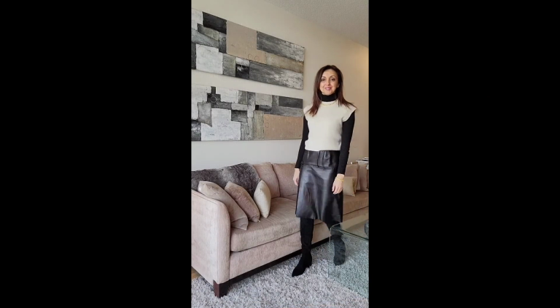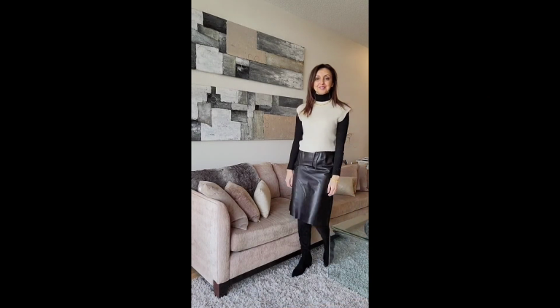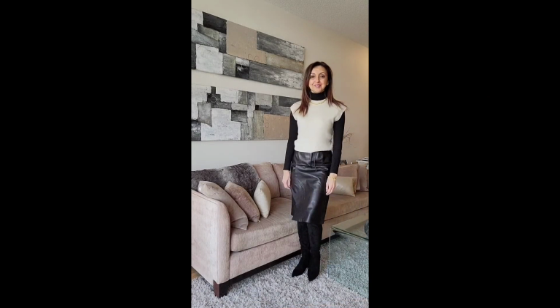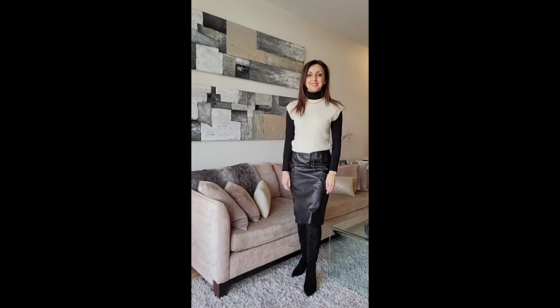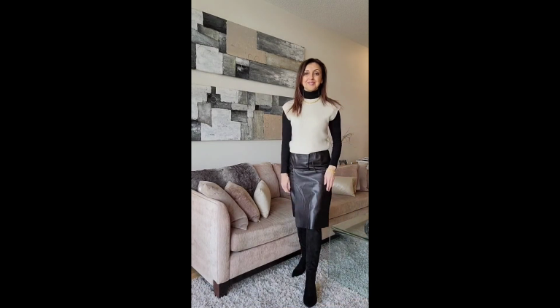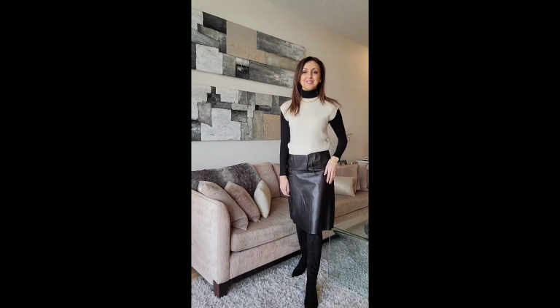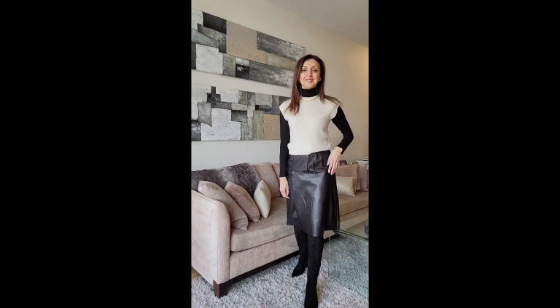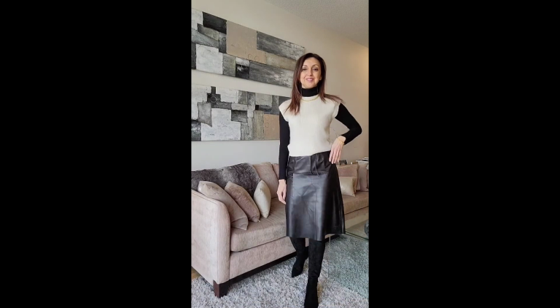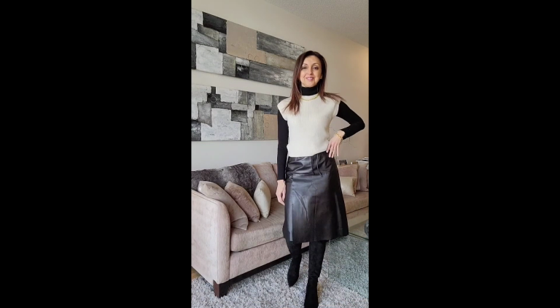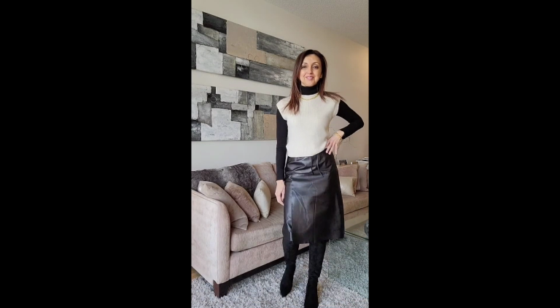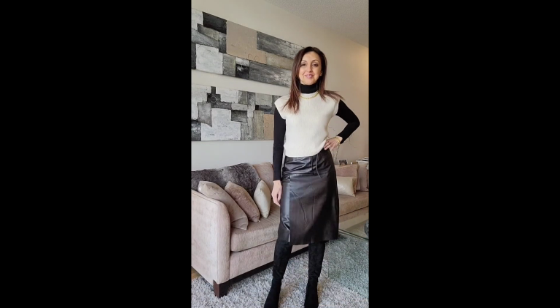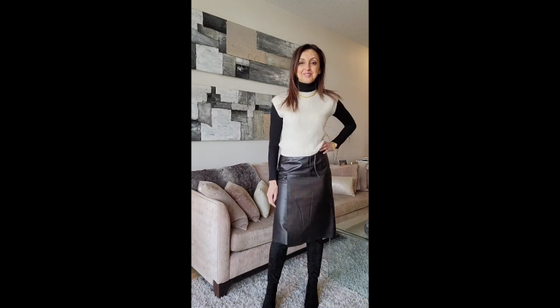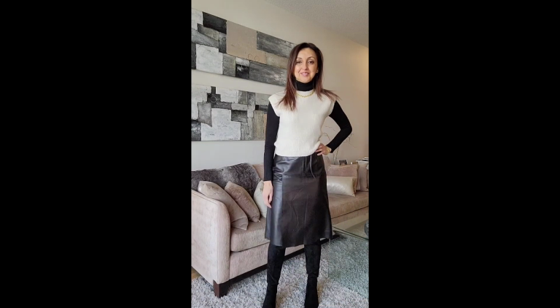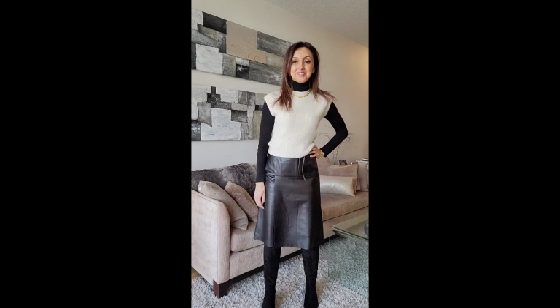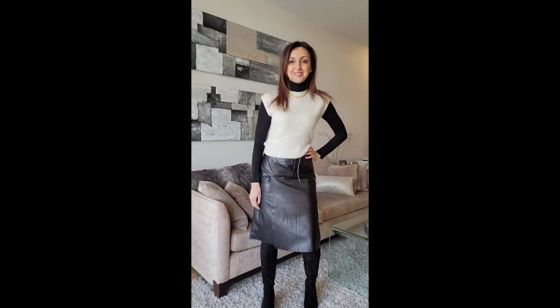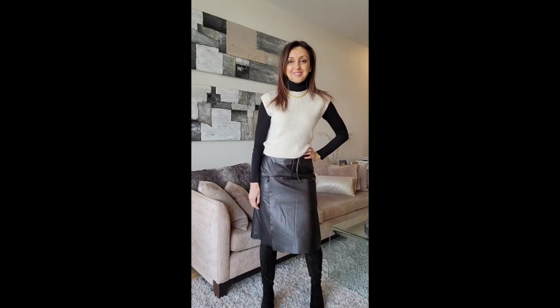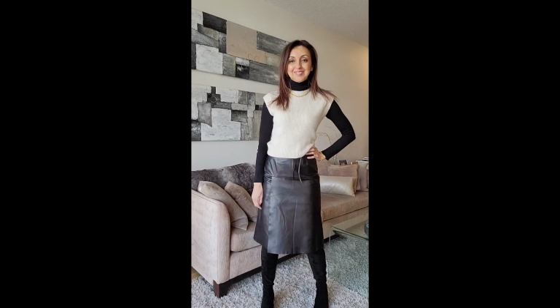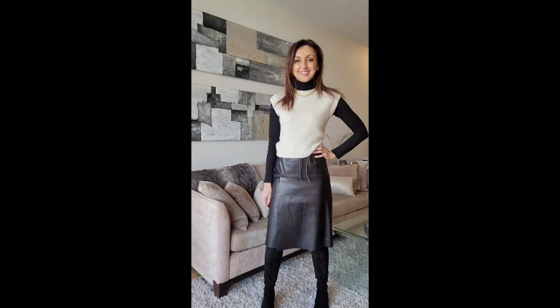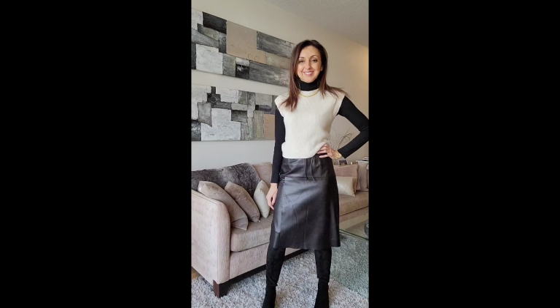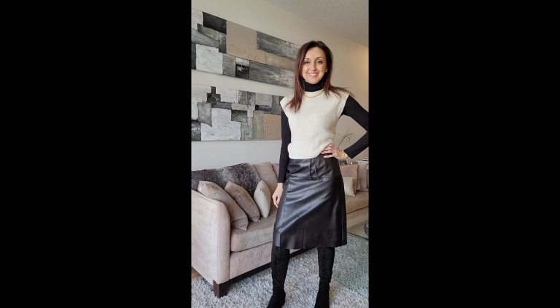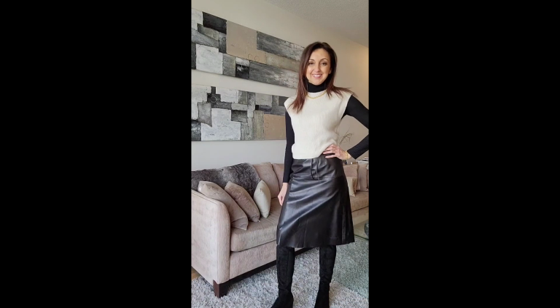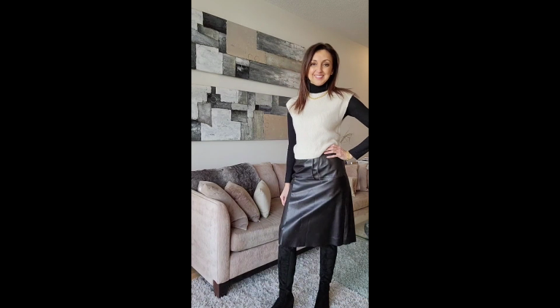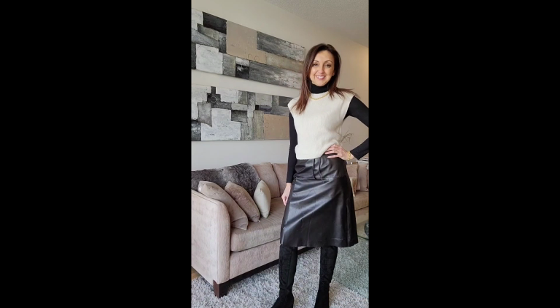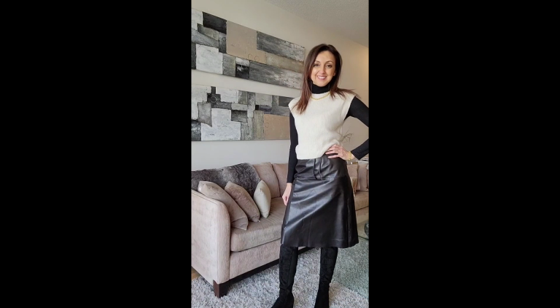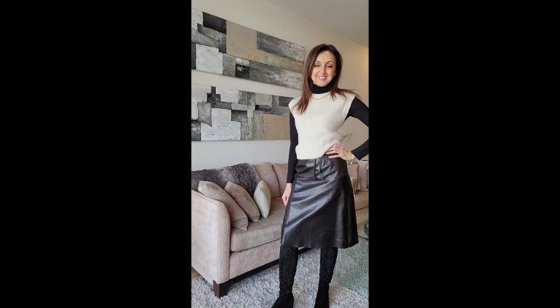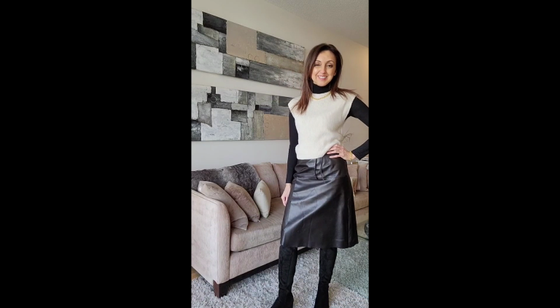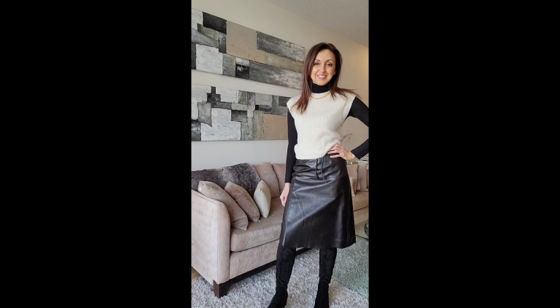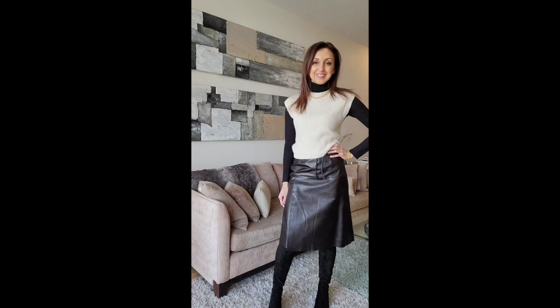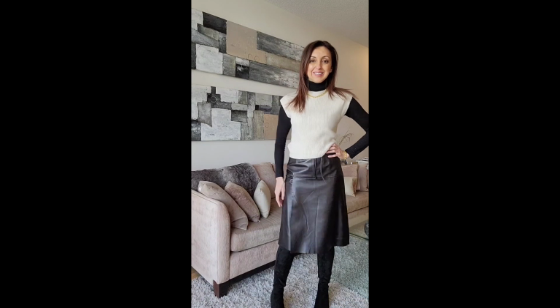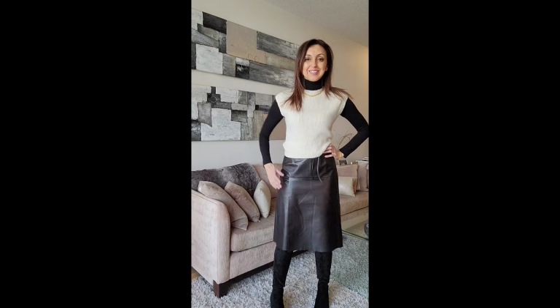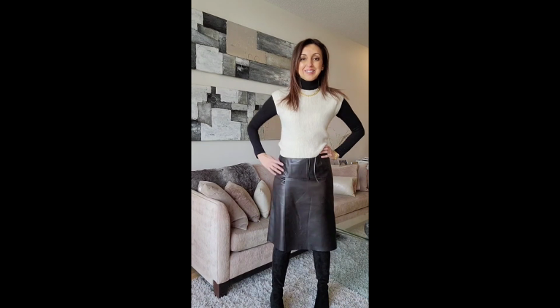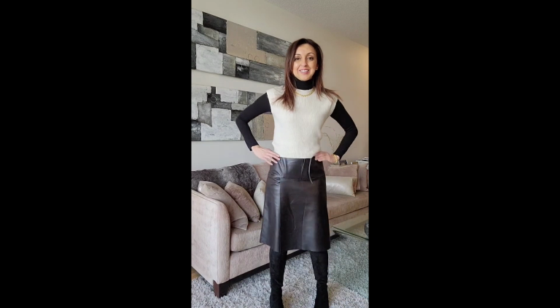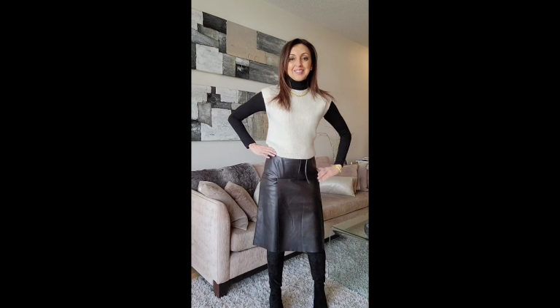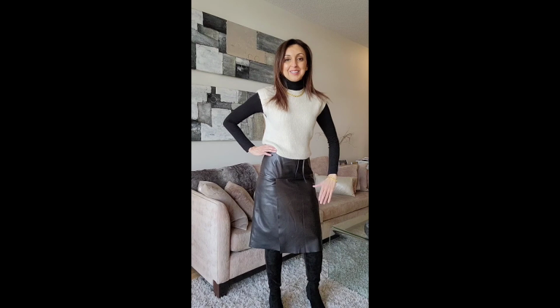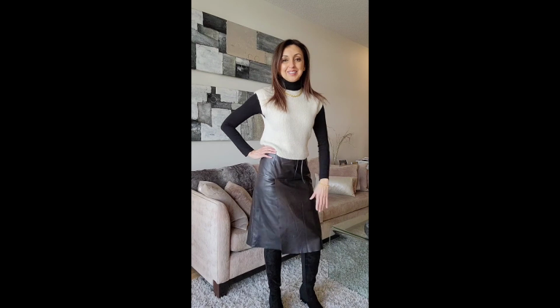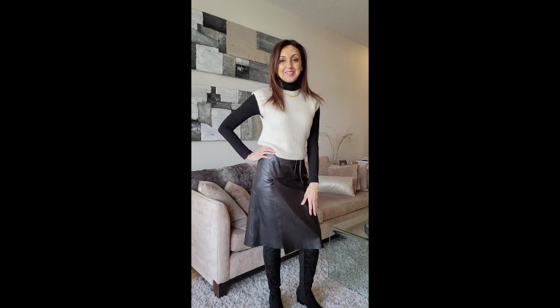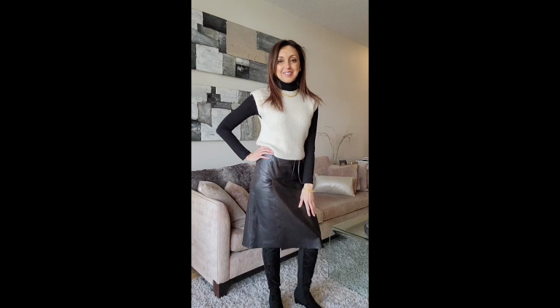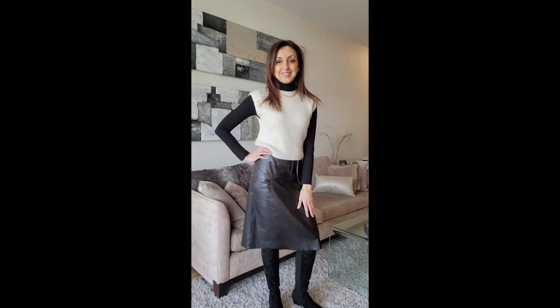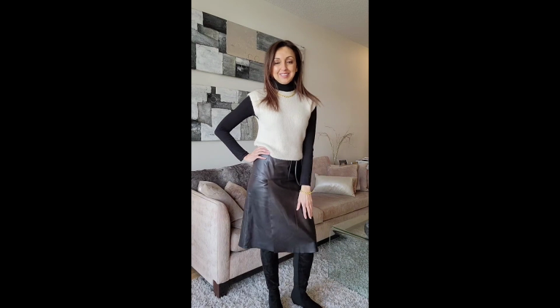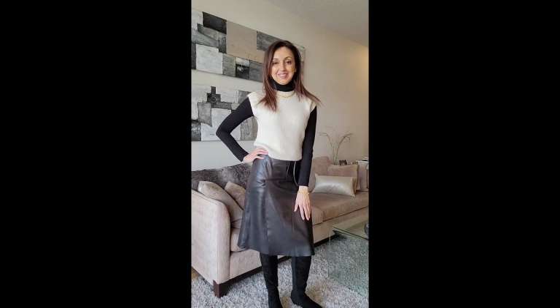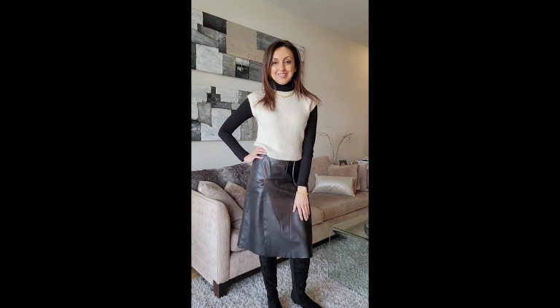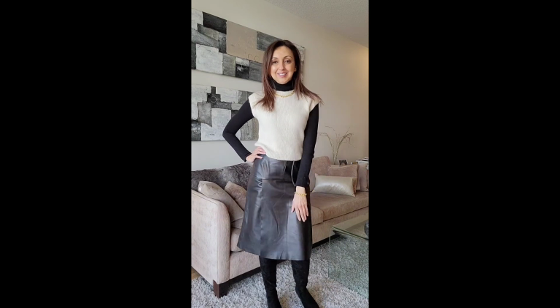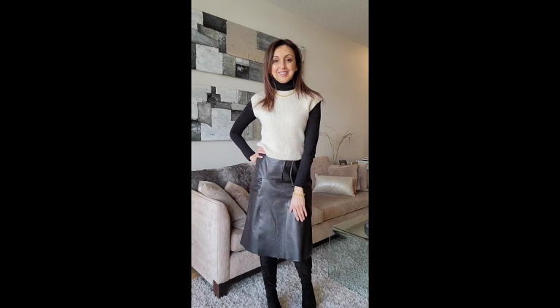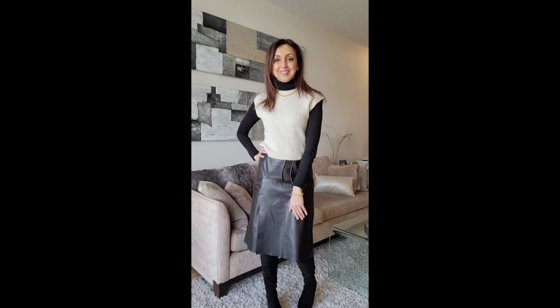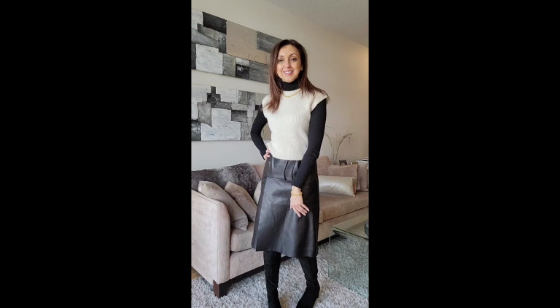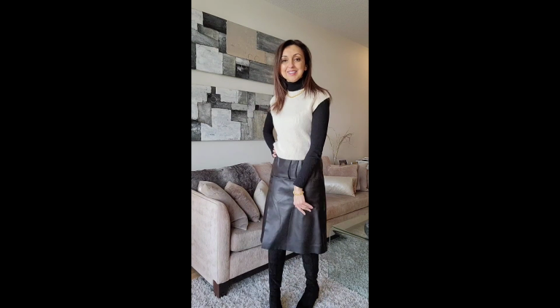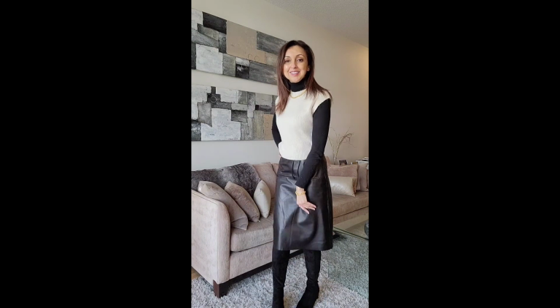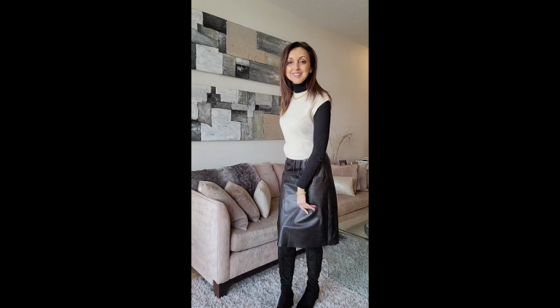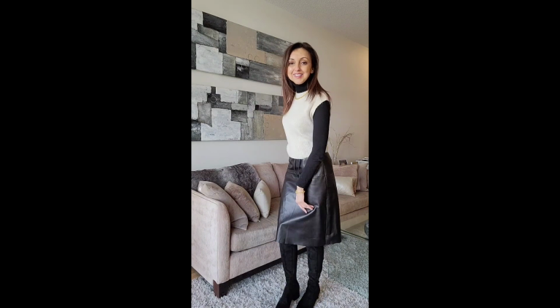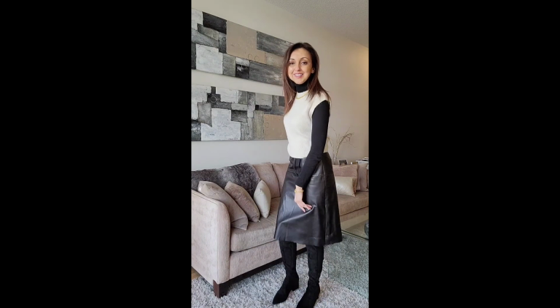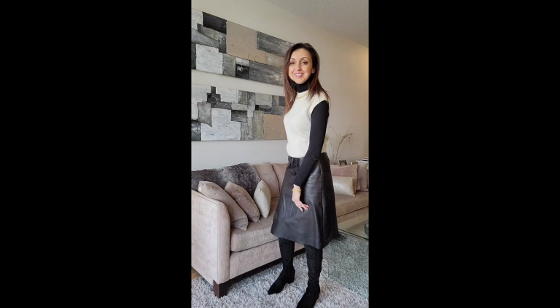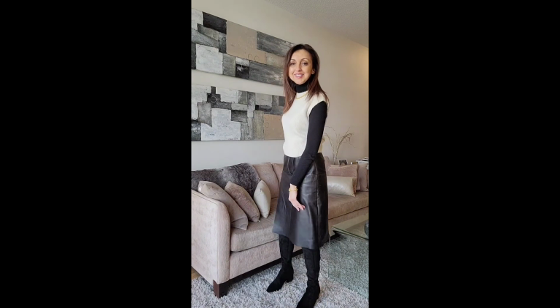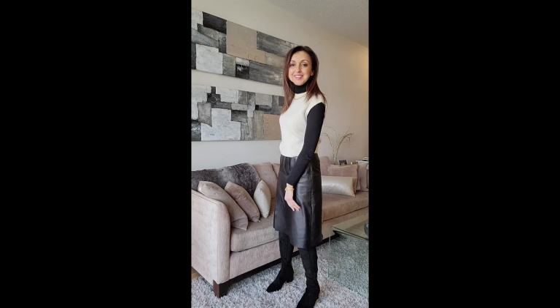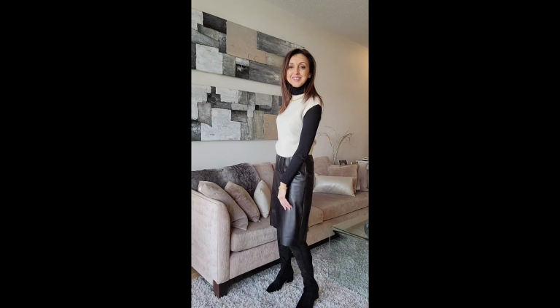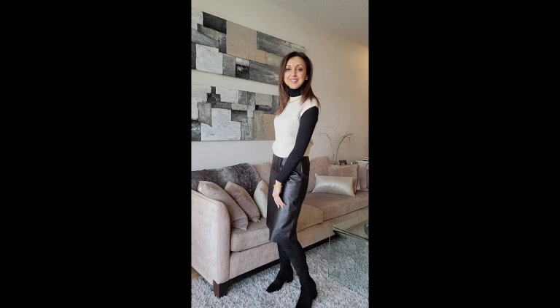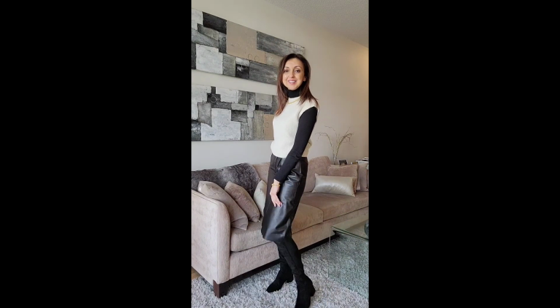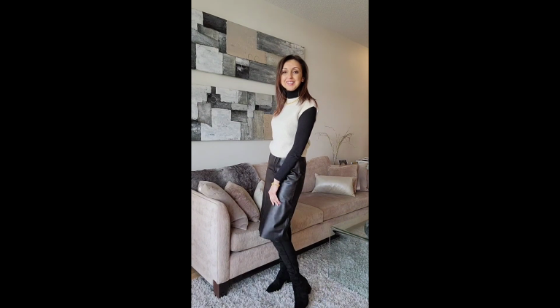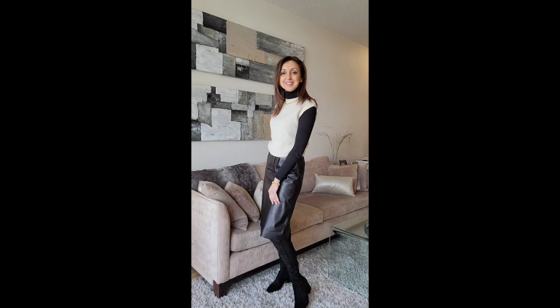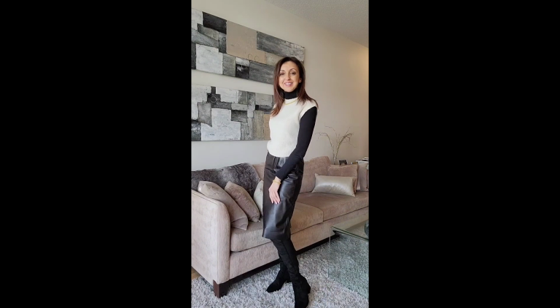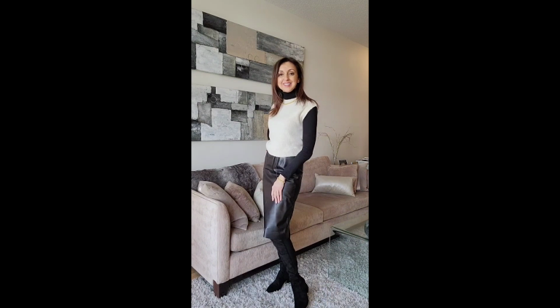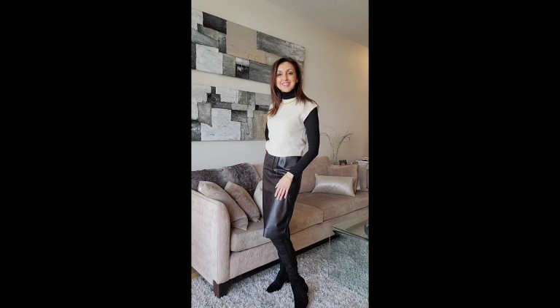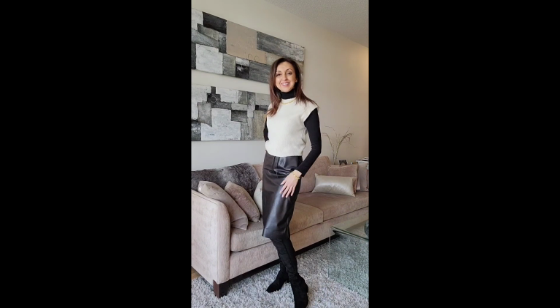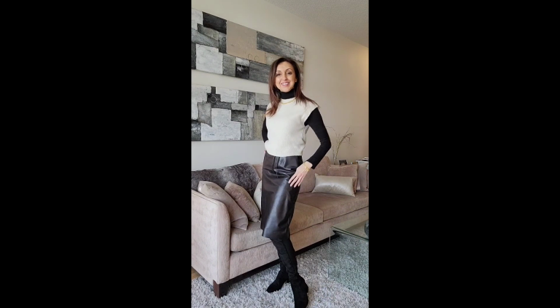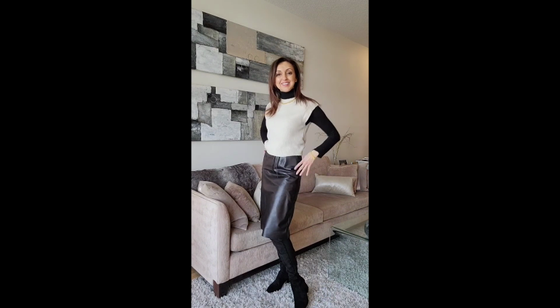Here I've paired the vest with a black turtleneck sweater, a leather A-line skirt, and high knee boots.